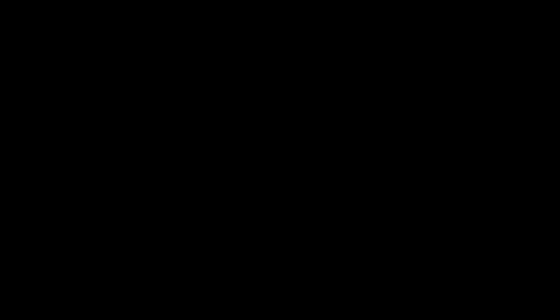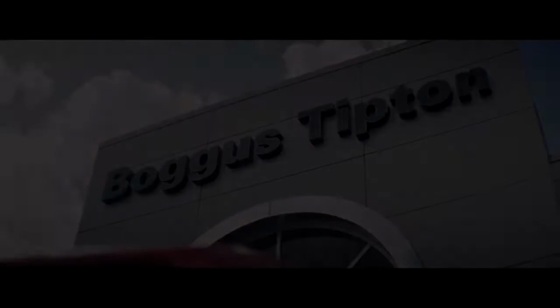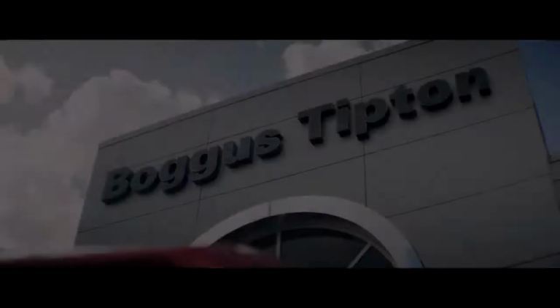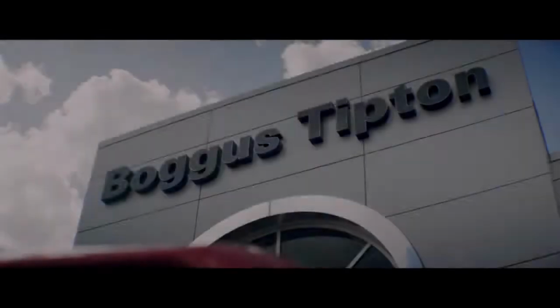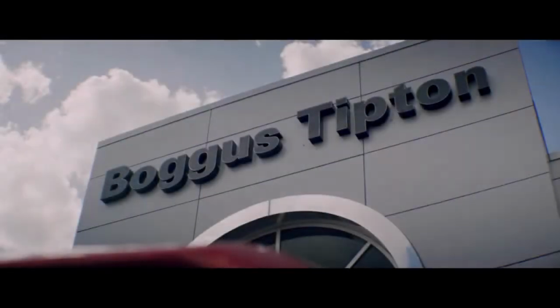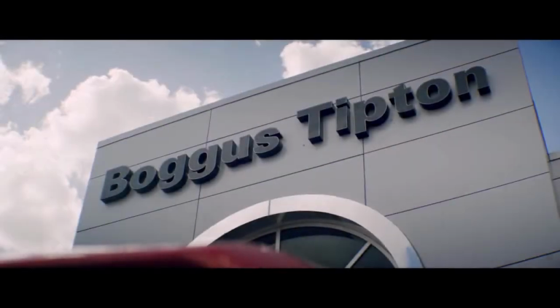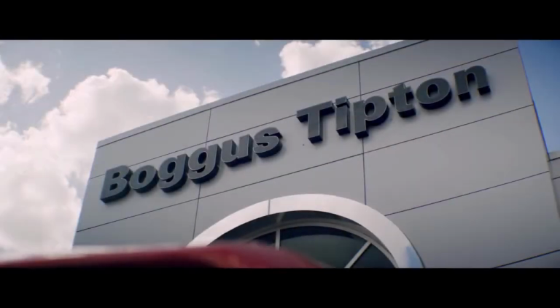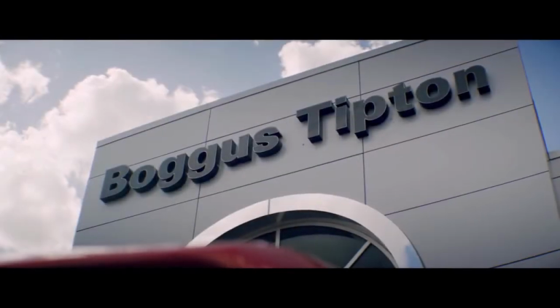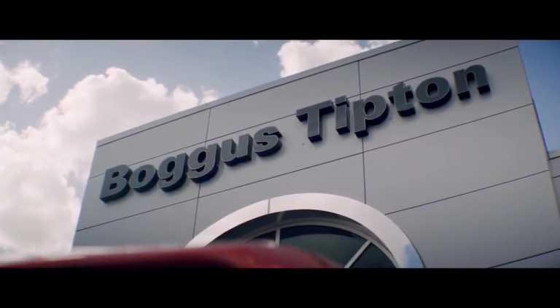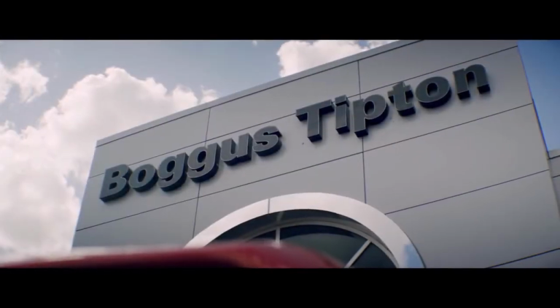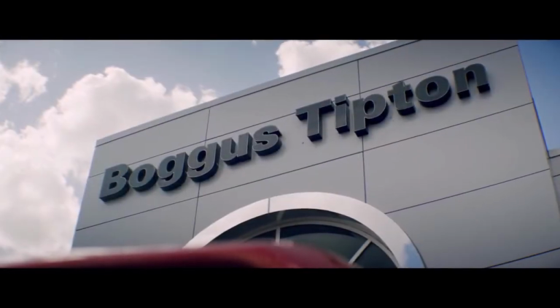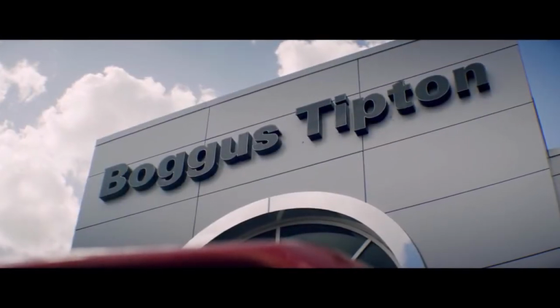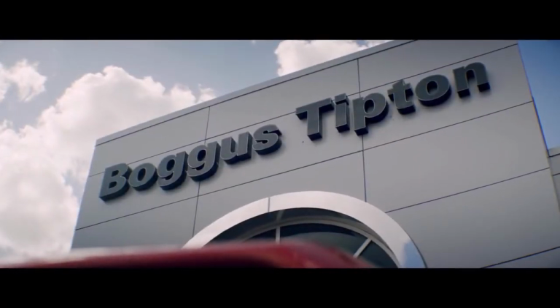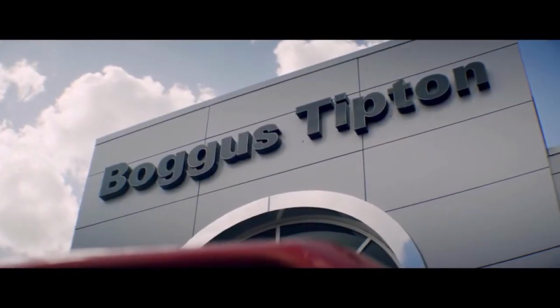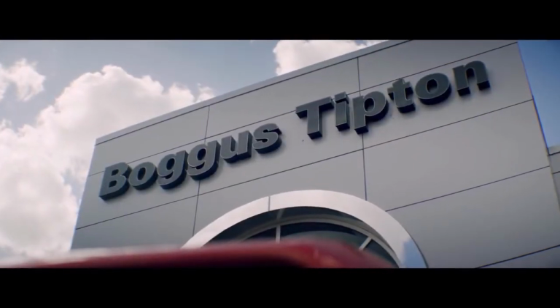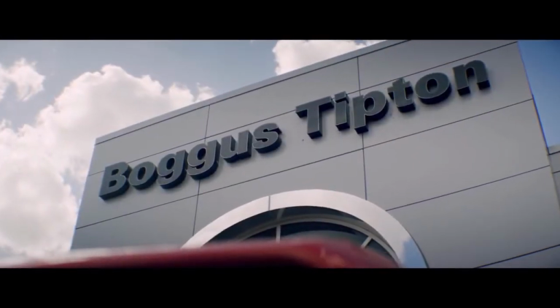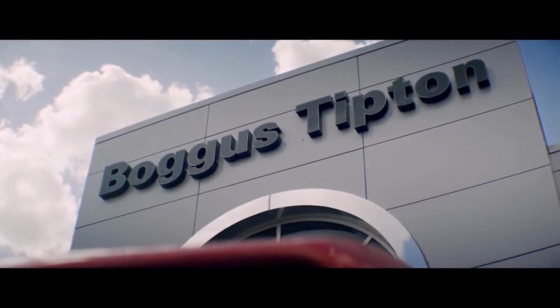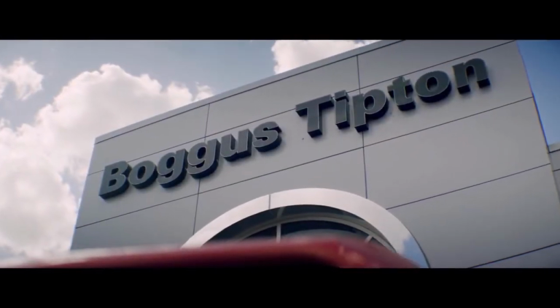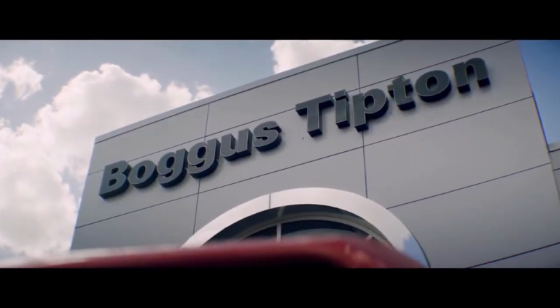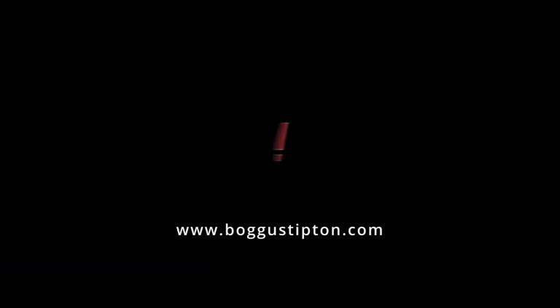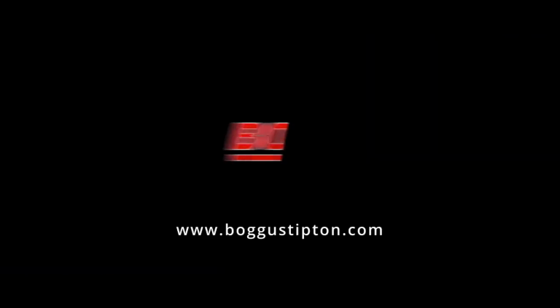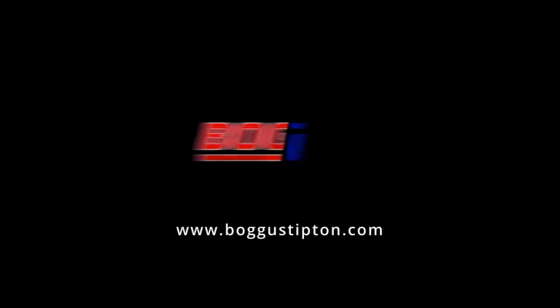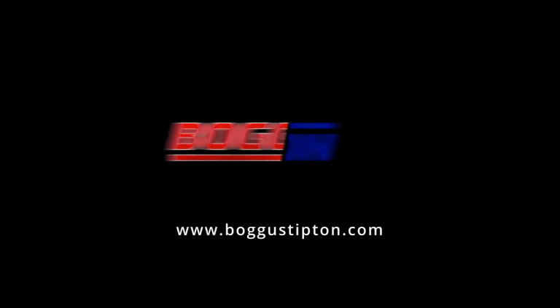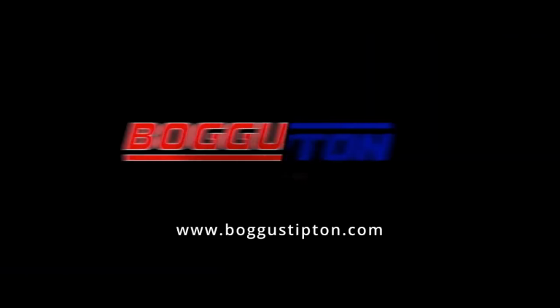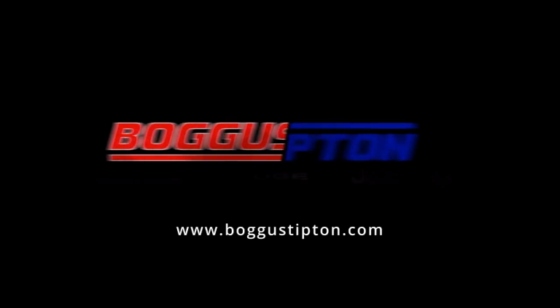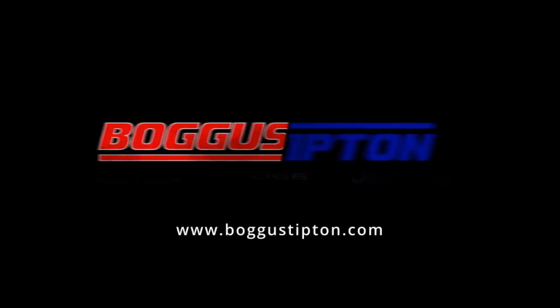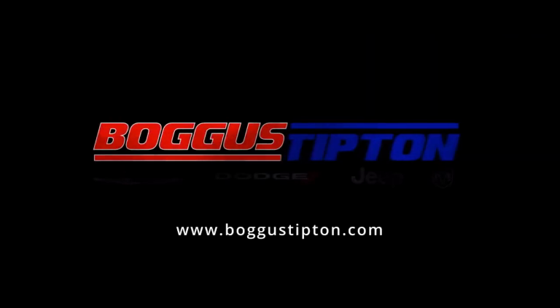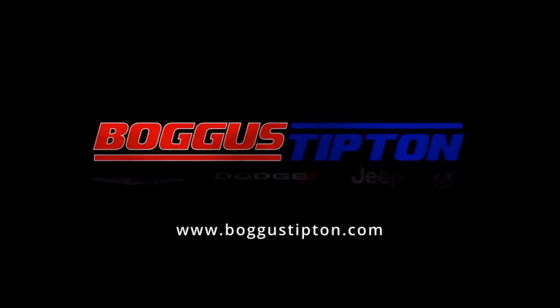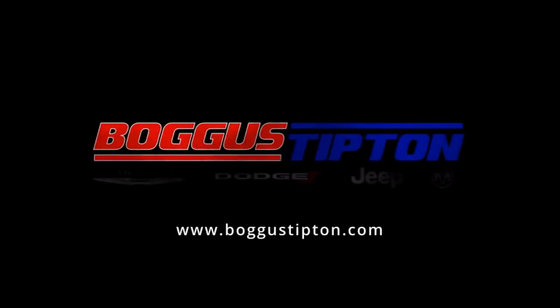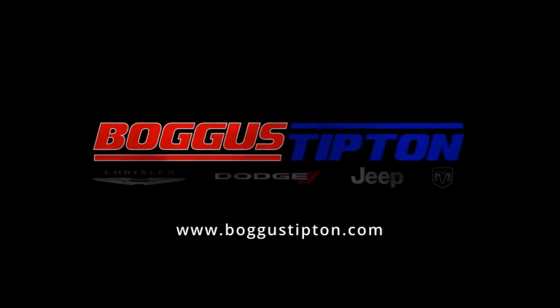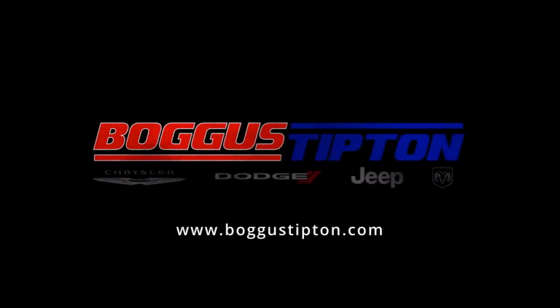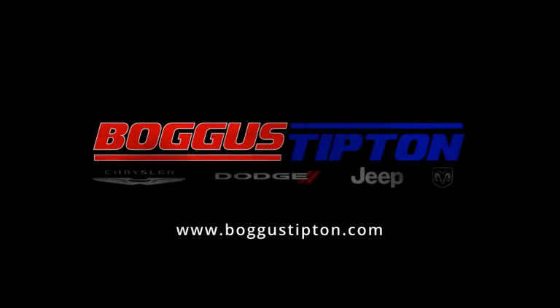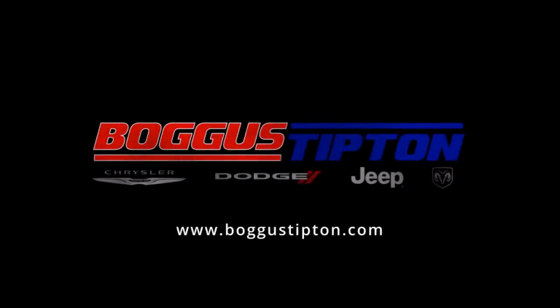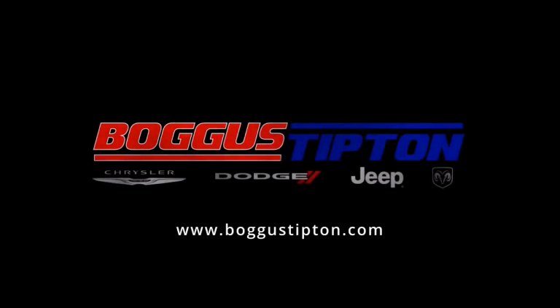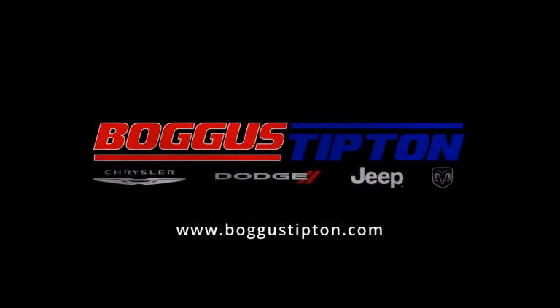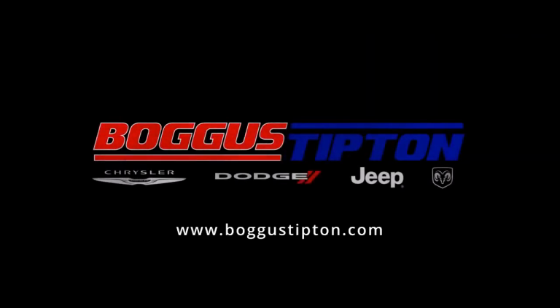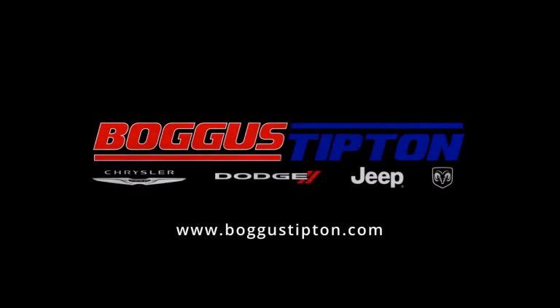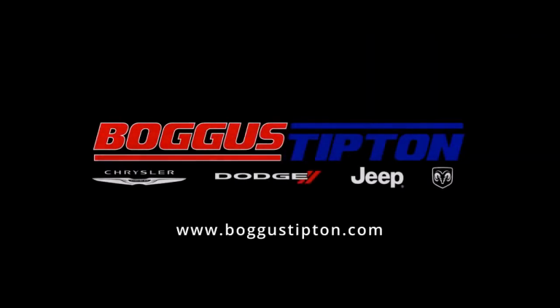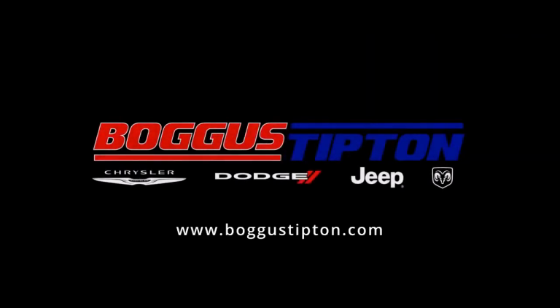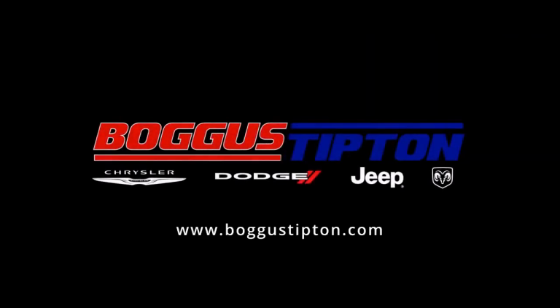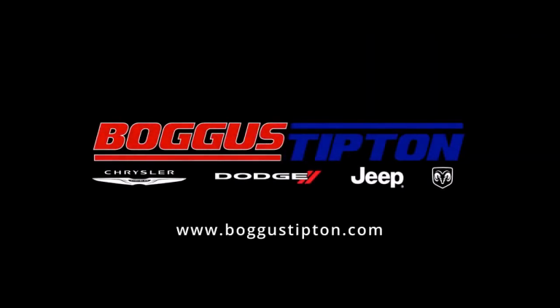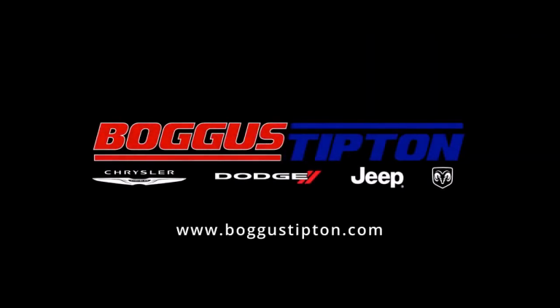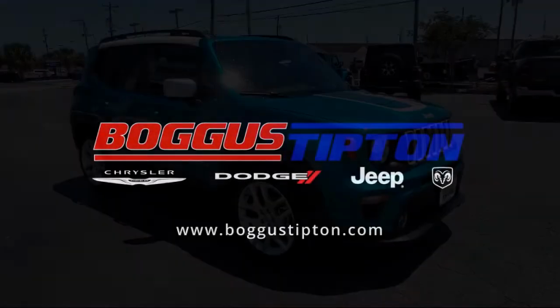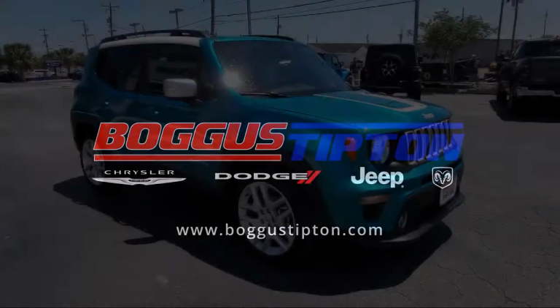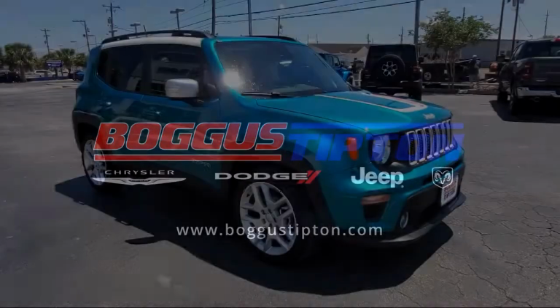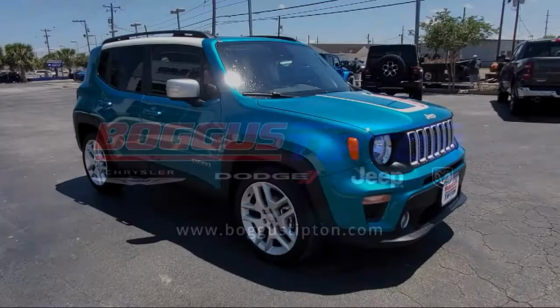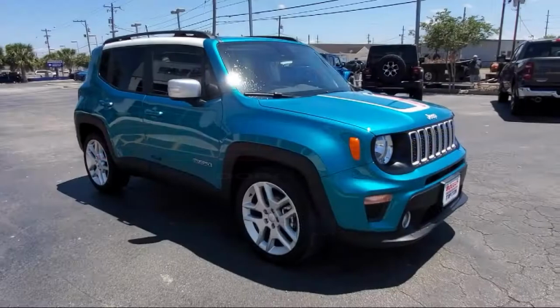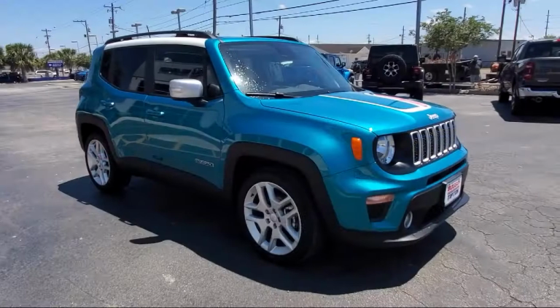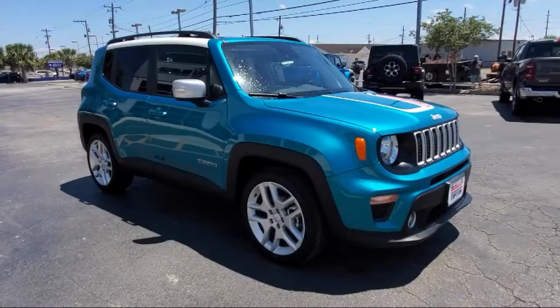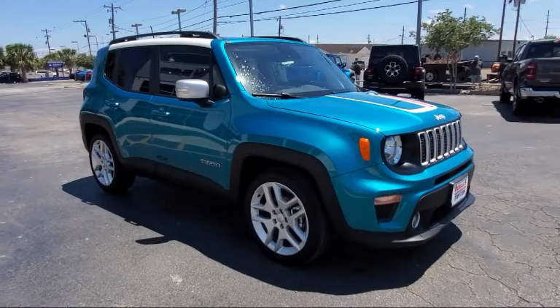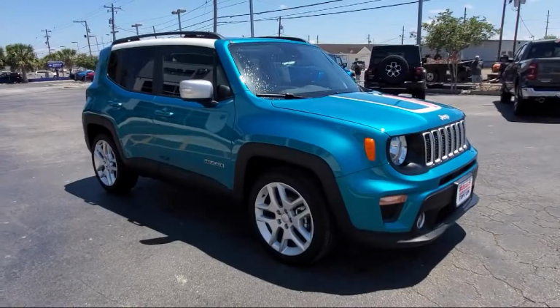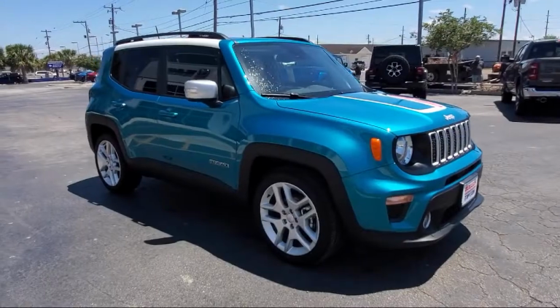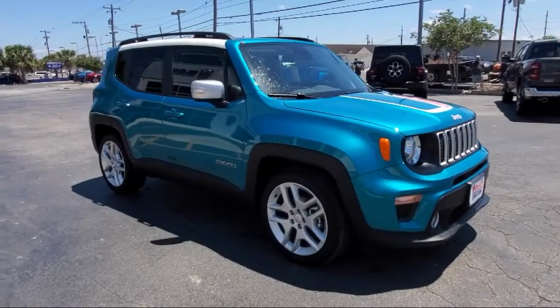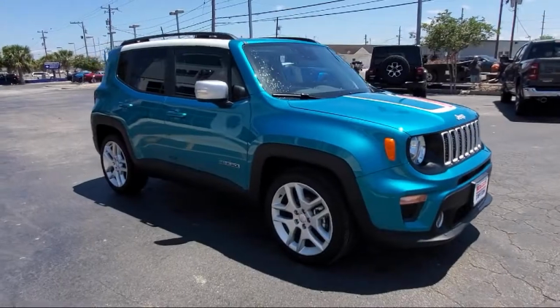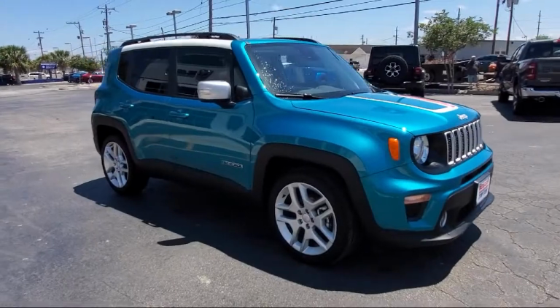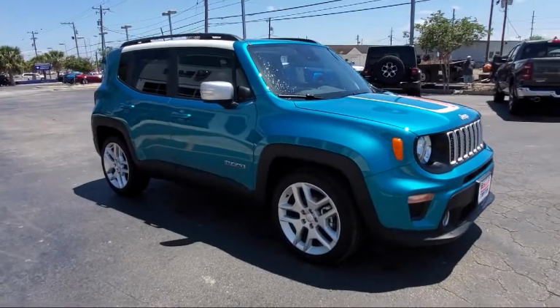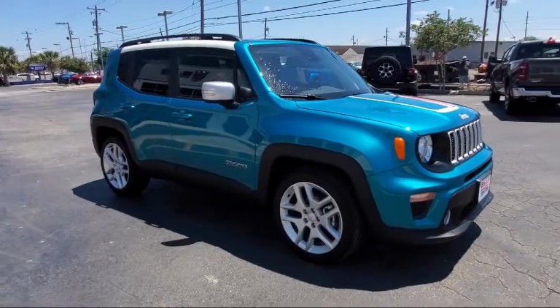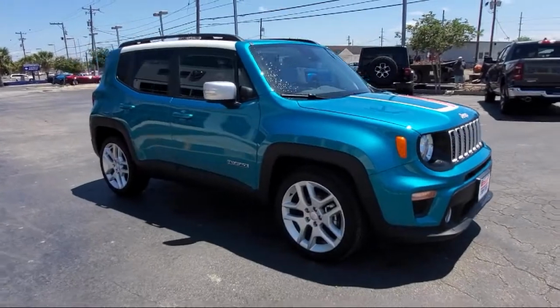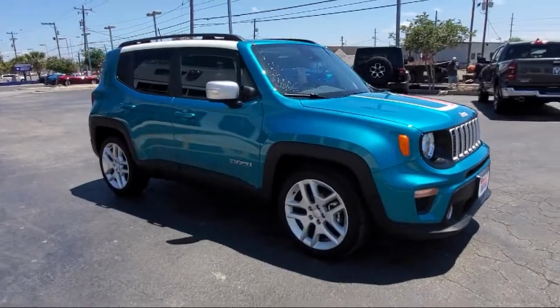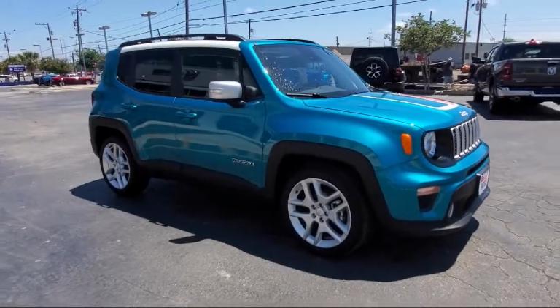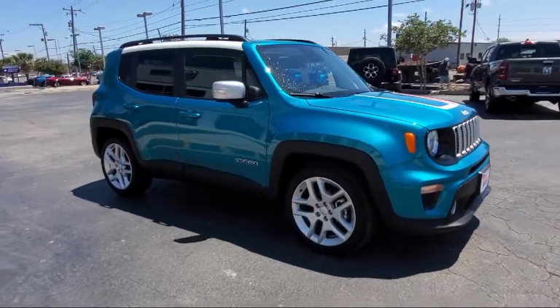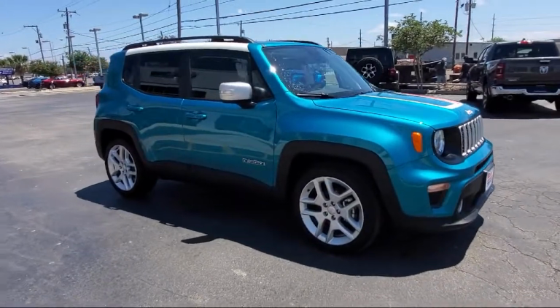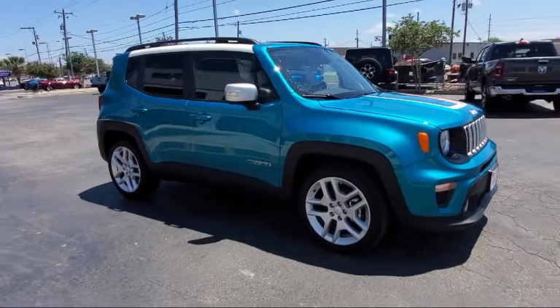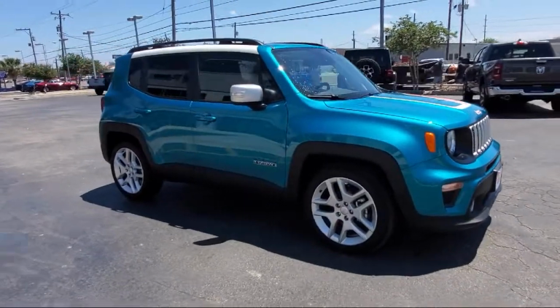Welcome to Tipton Chrysler Dodge Jeep Ram, and here's a look at another one of our great vehicles from our inventory.